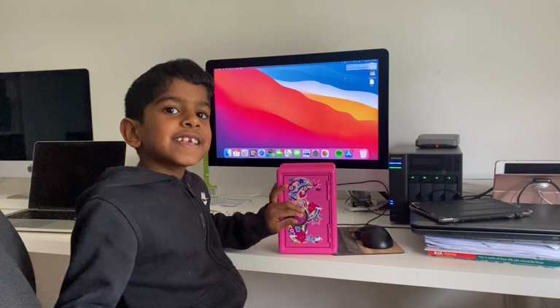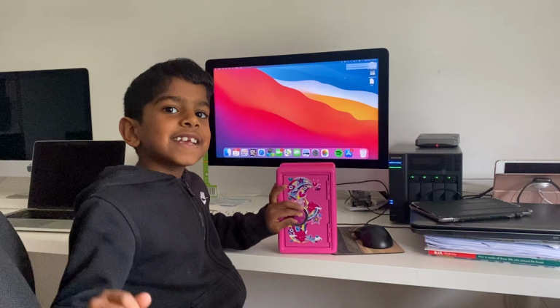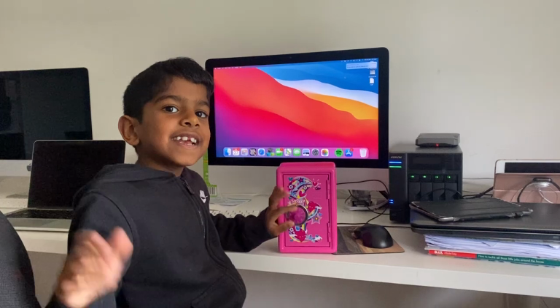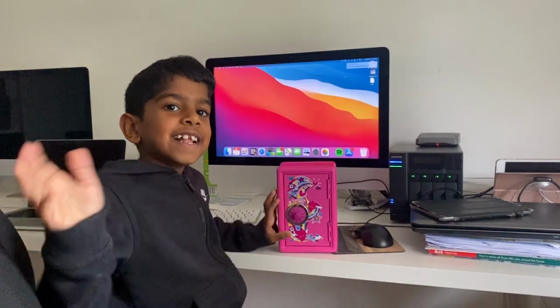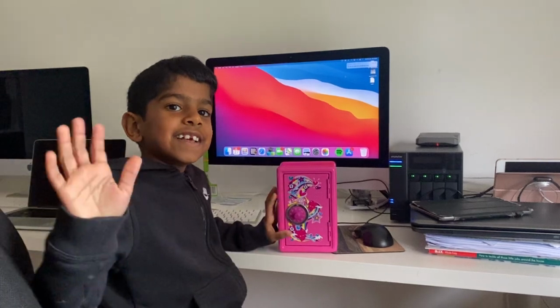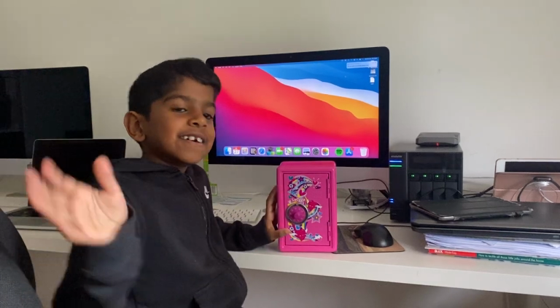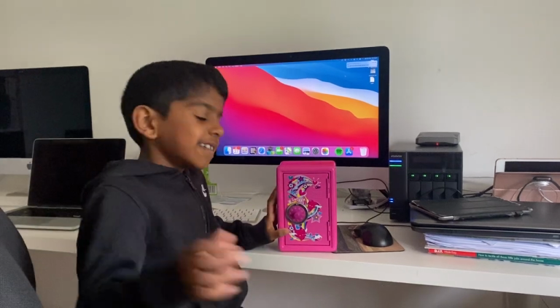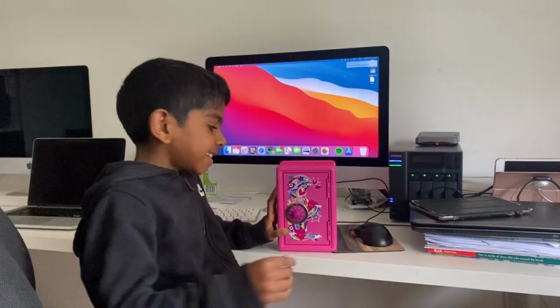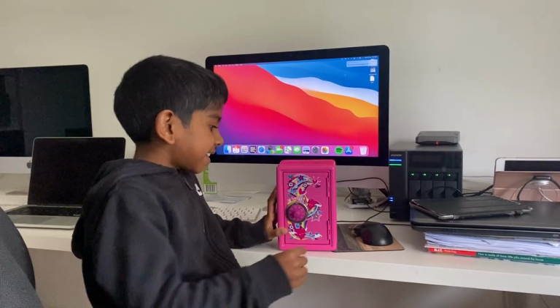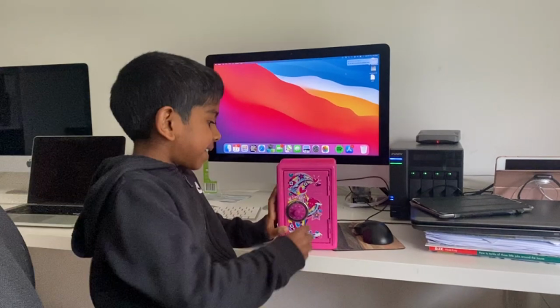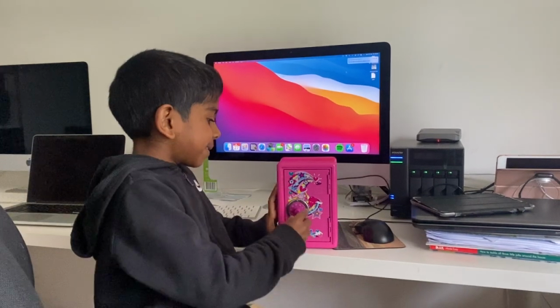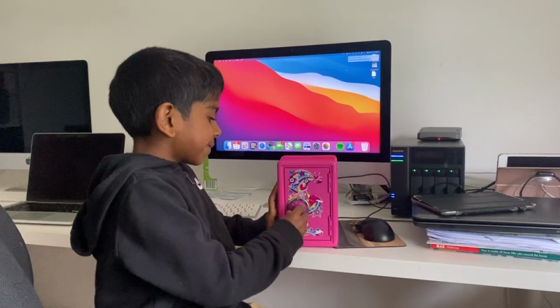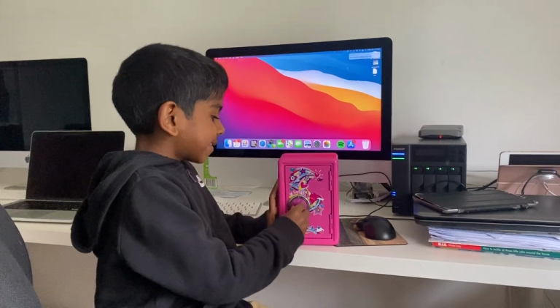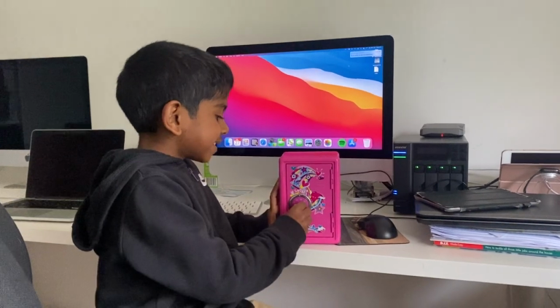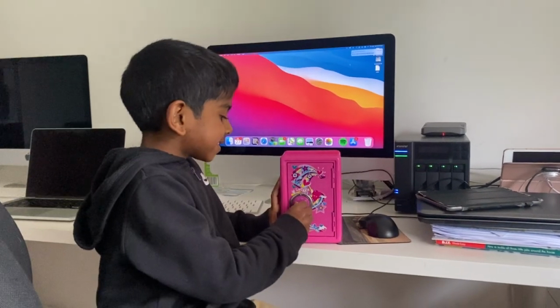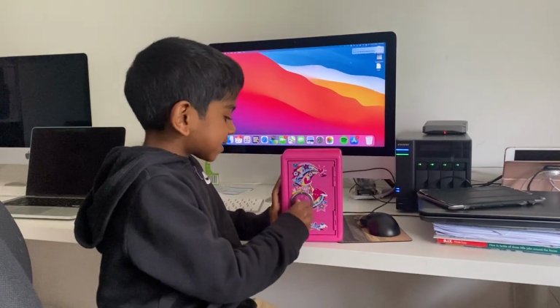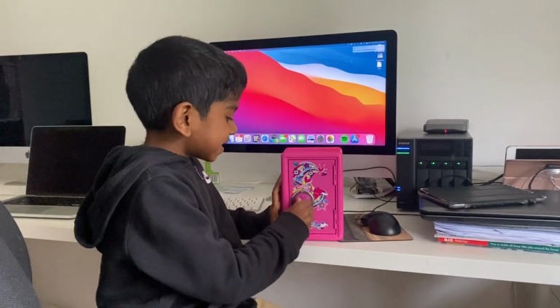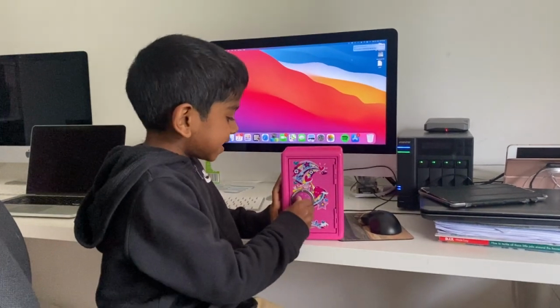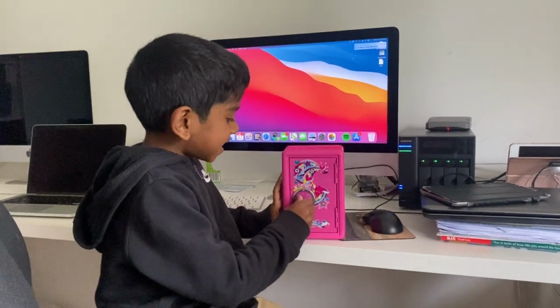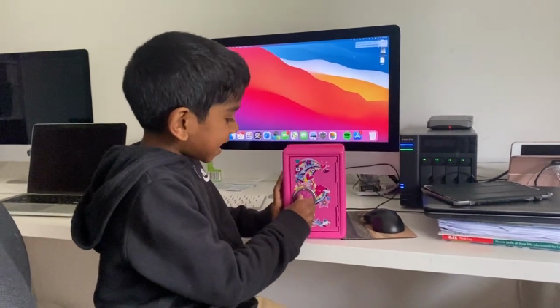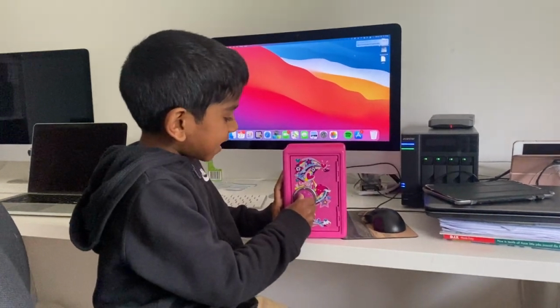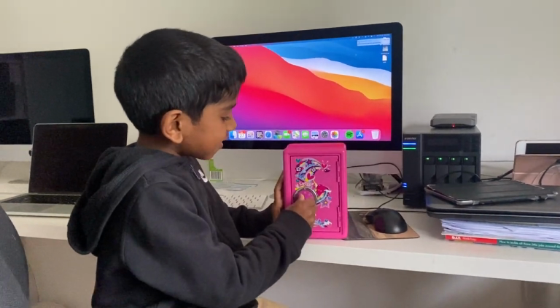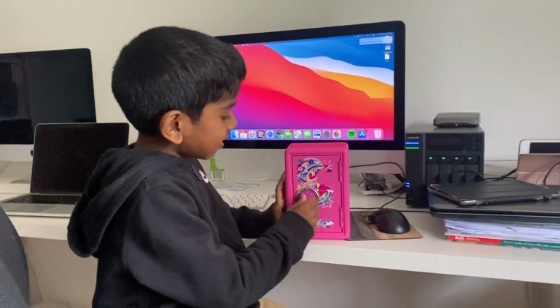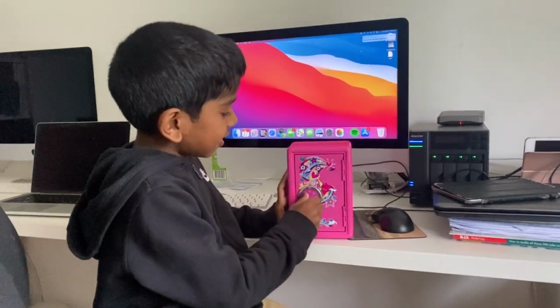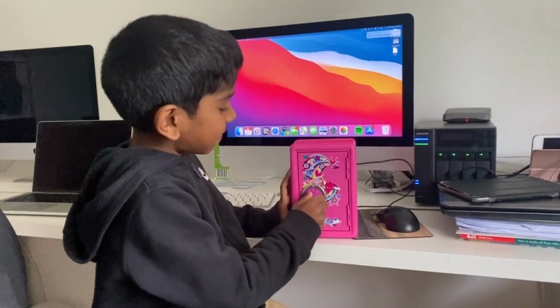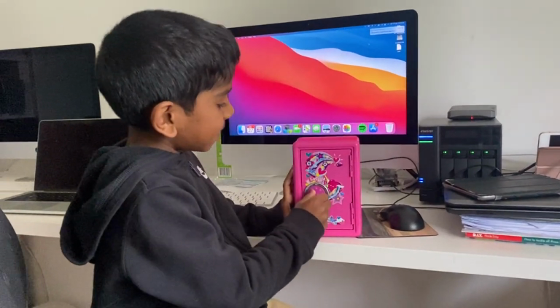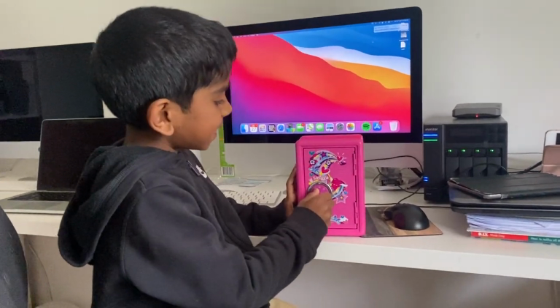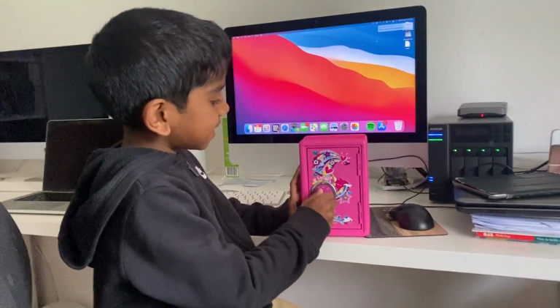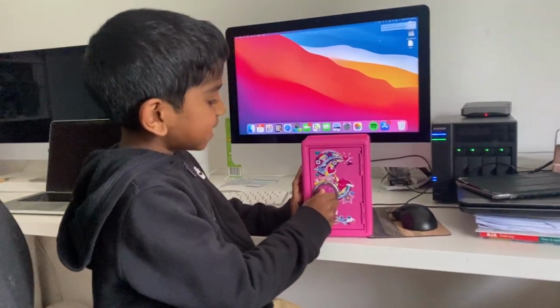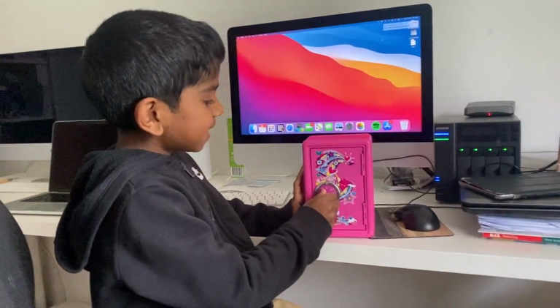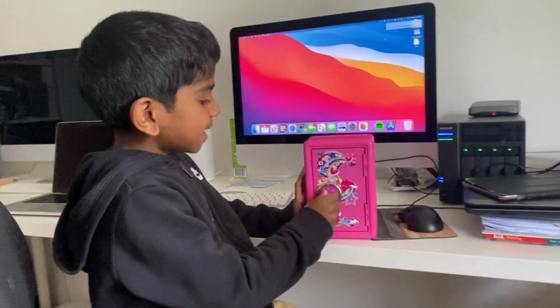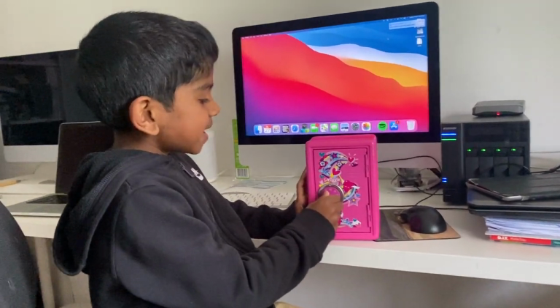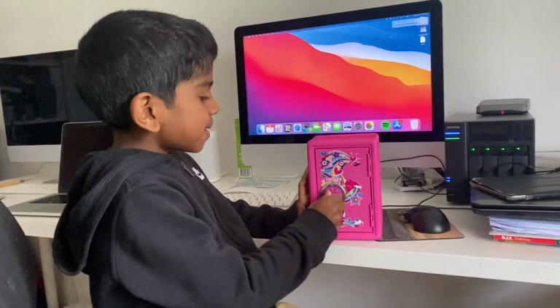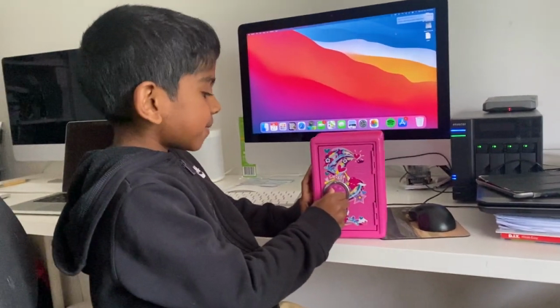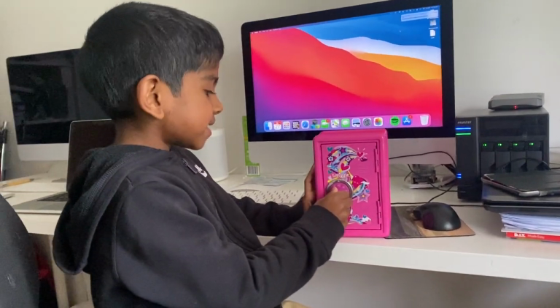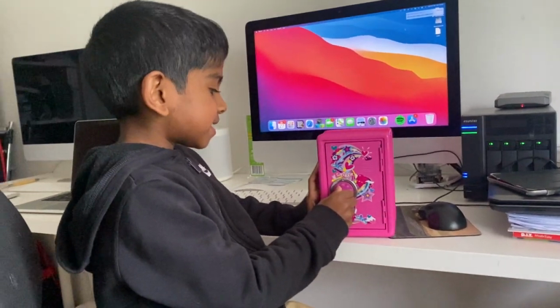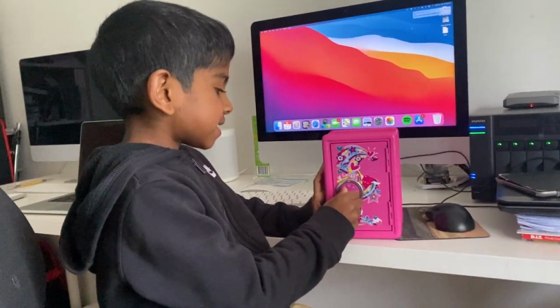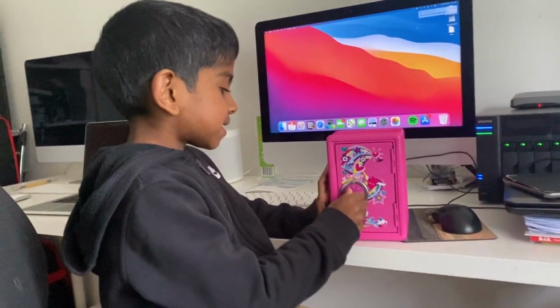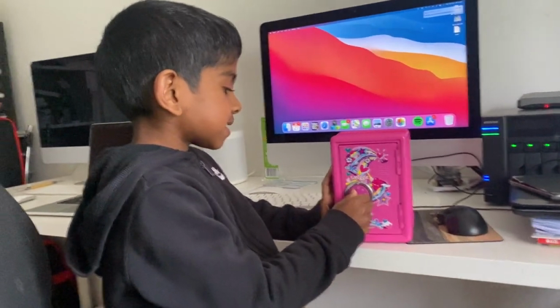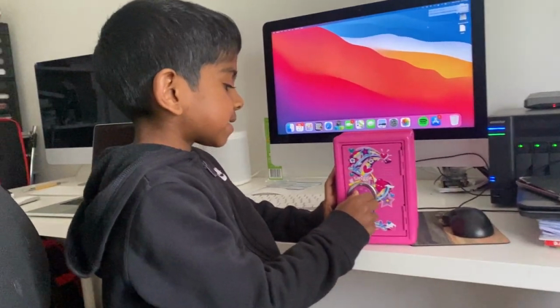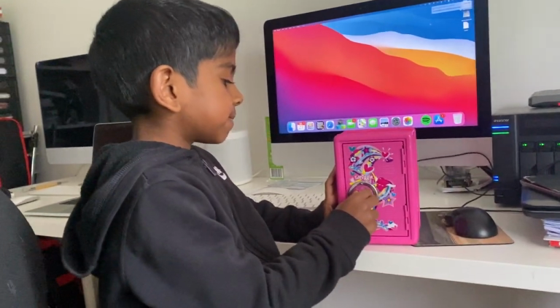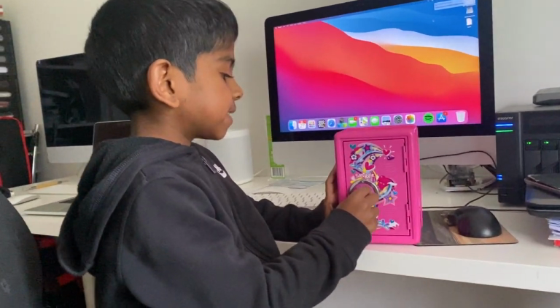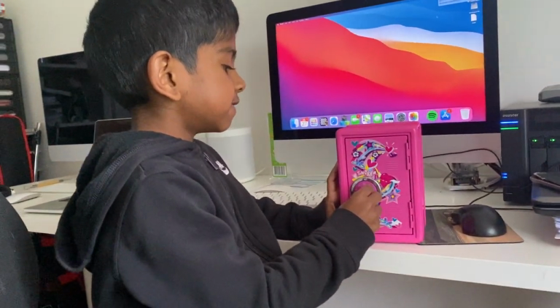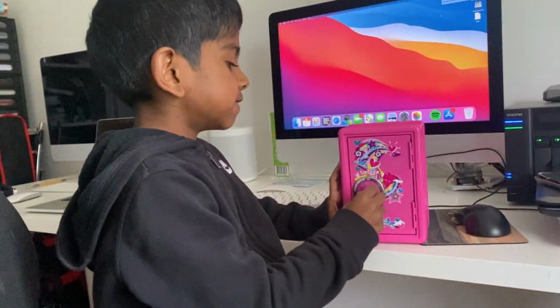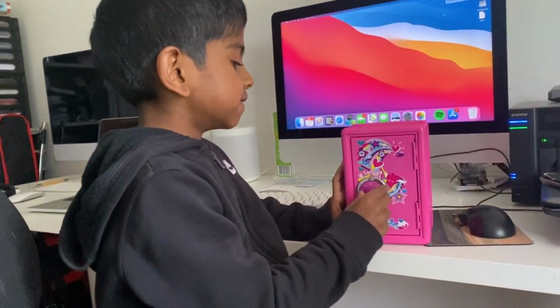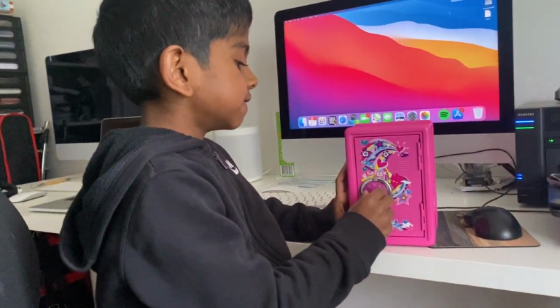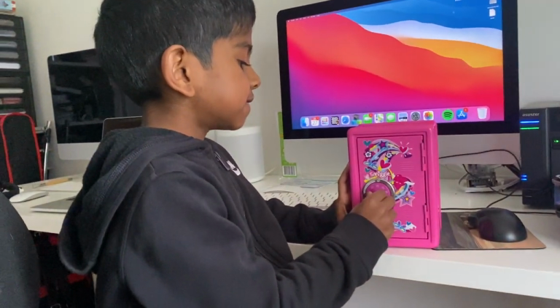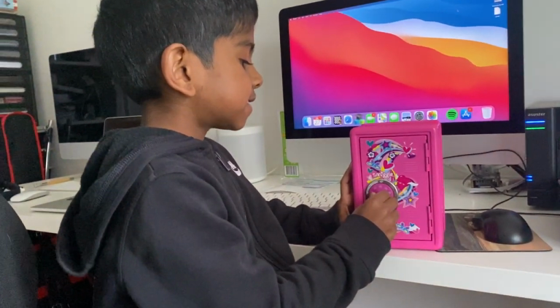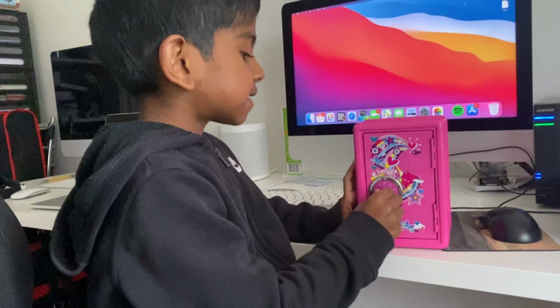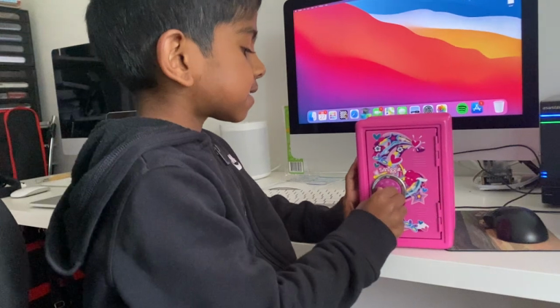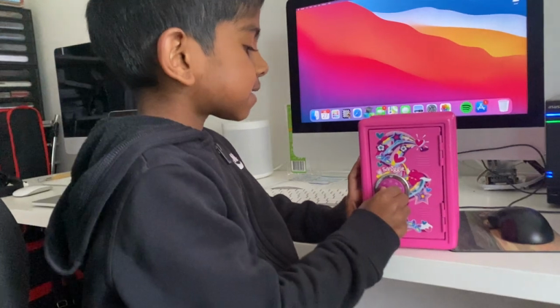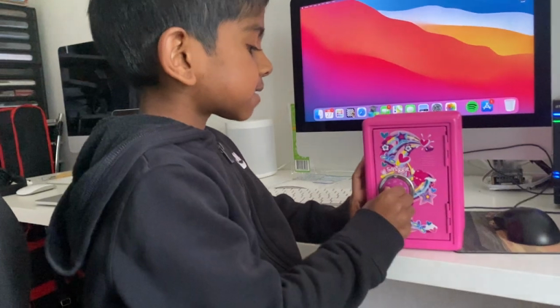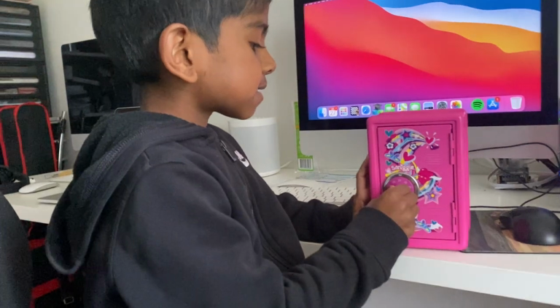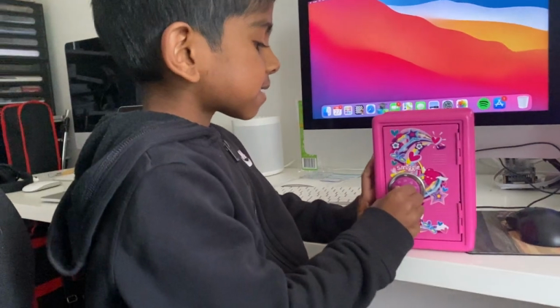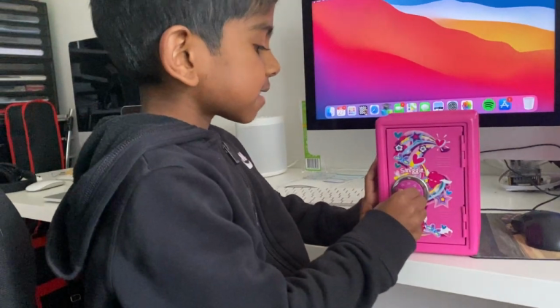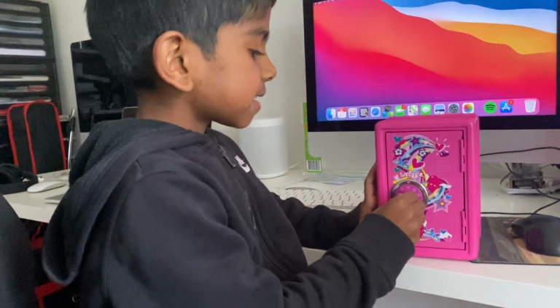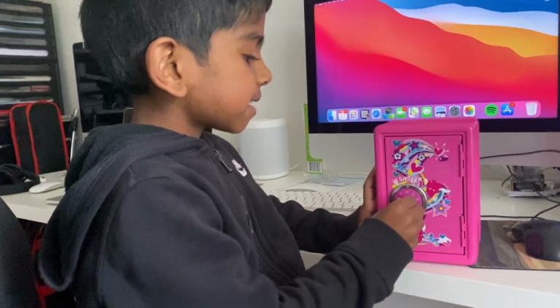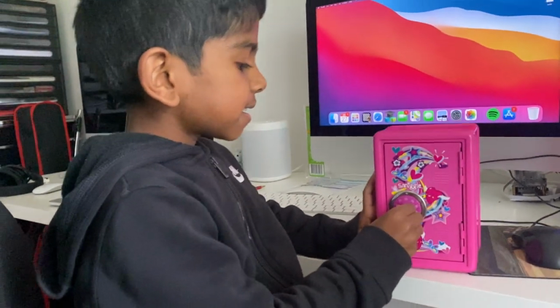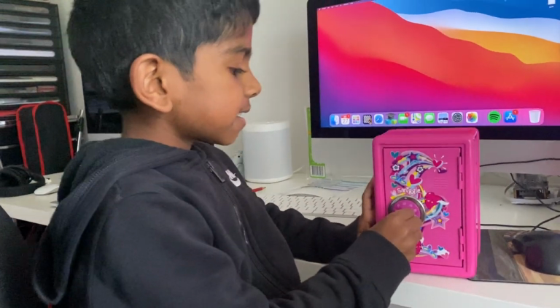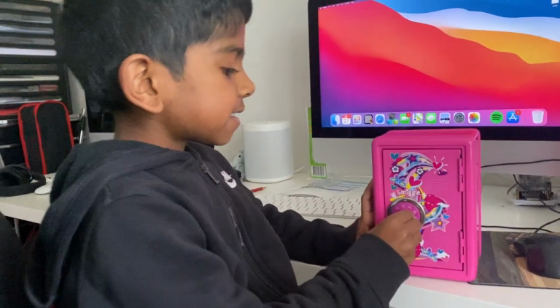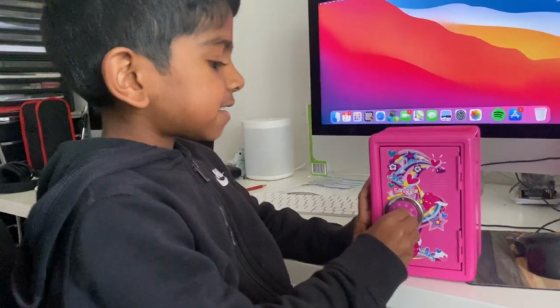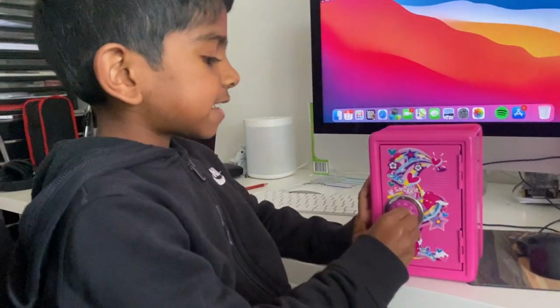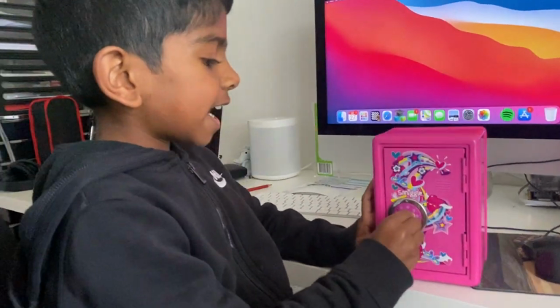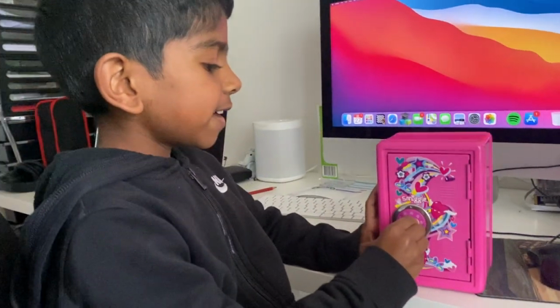Hello, I'm going to show you how to open my sister Smiggles' safe.